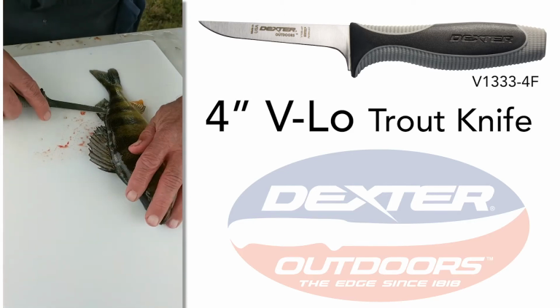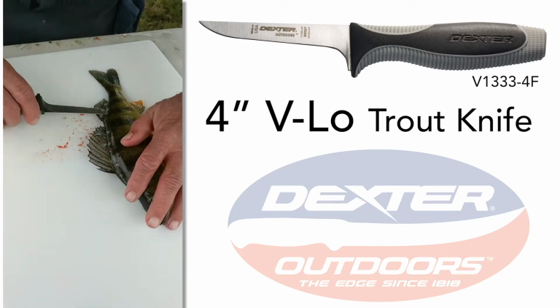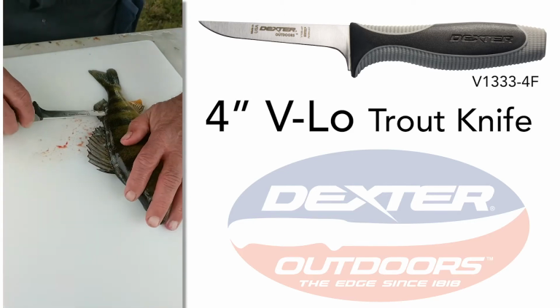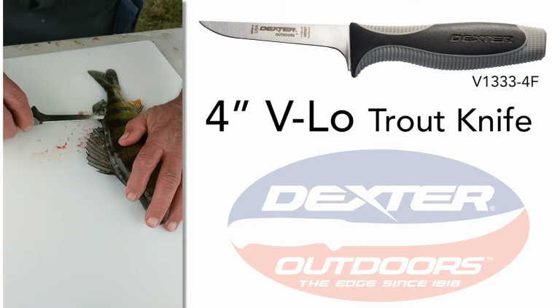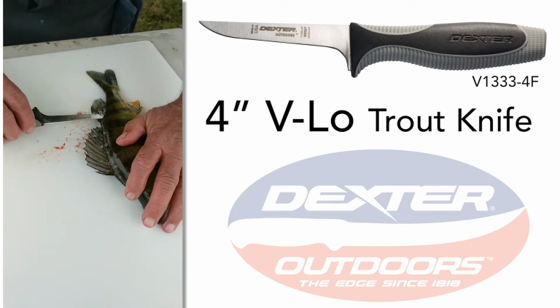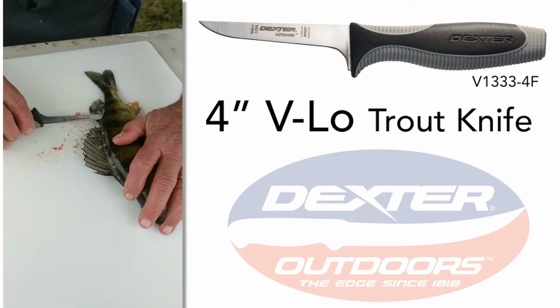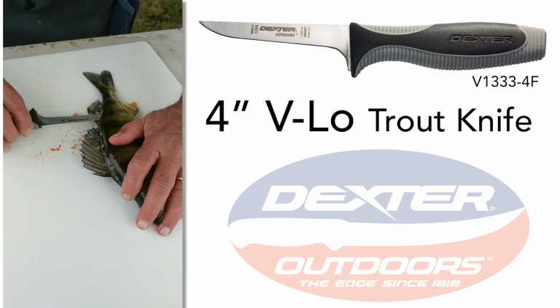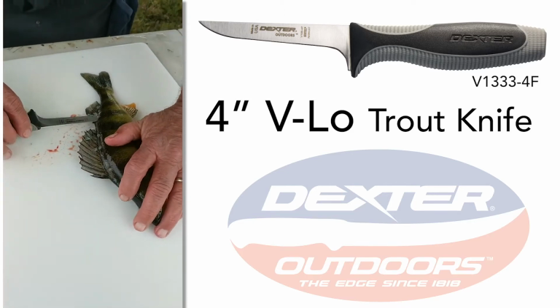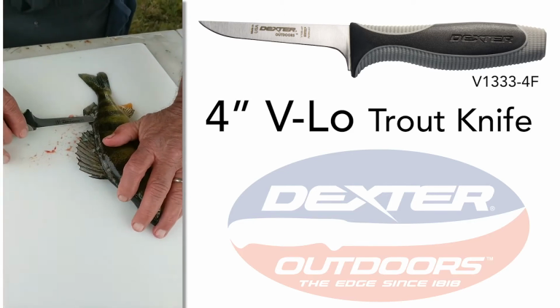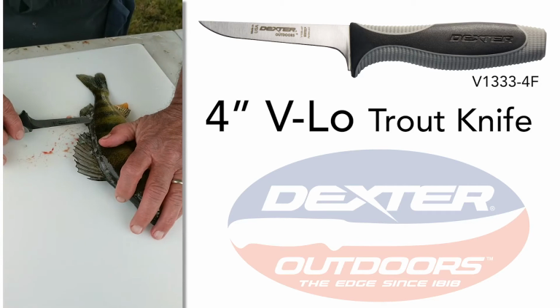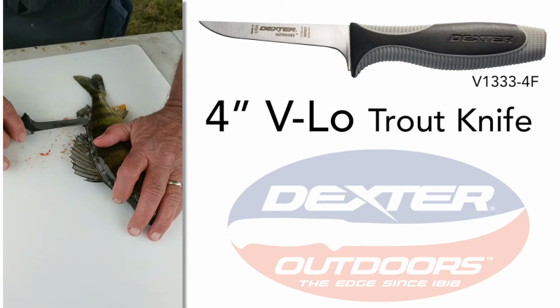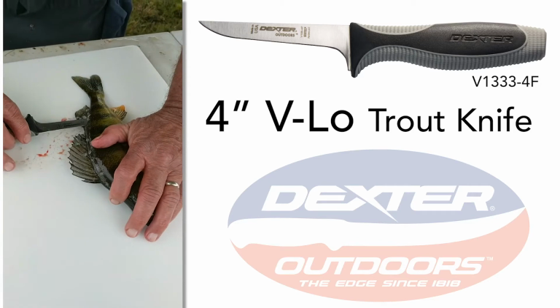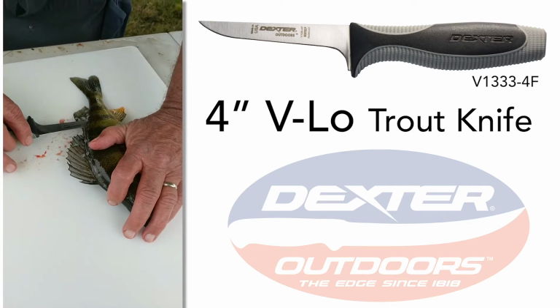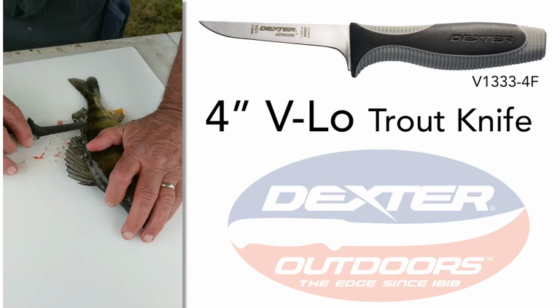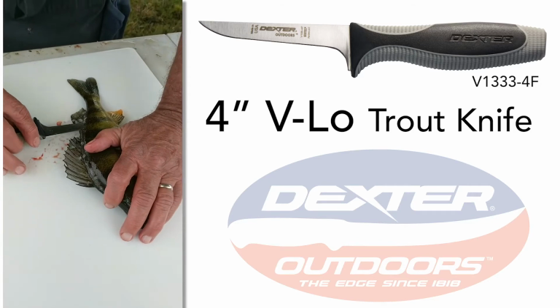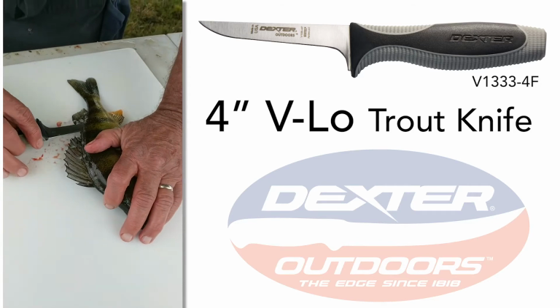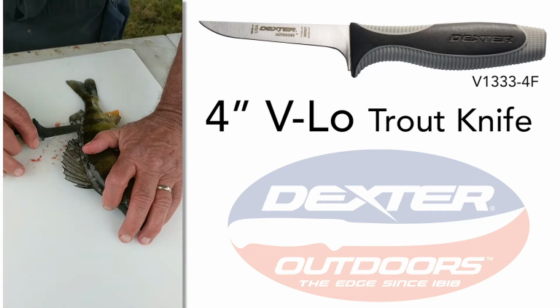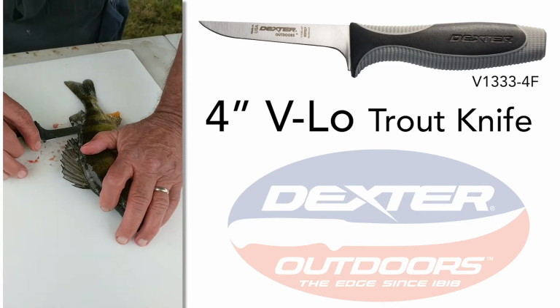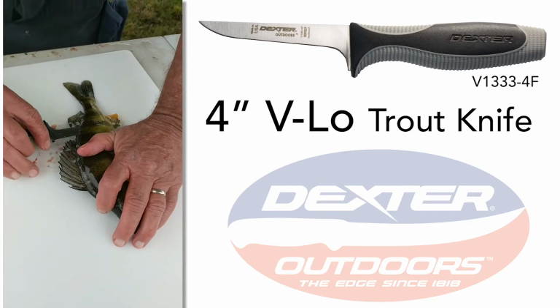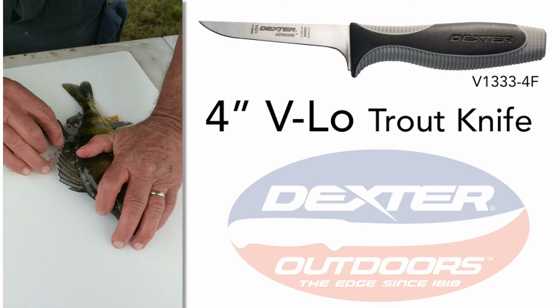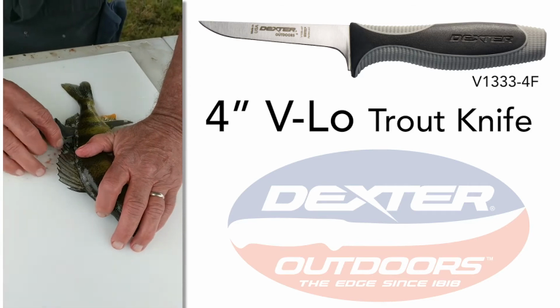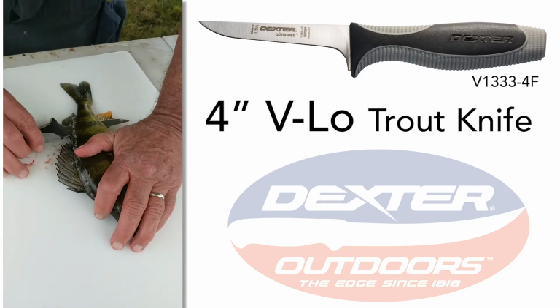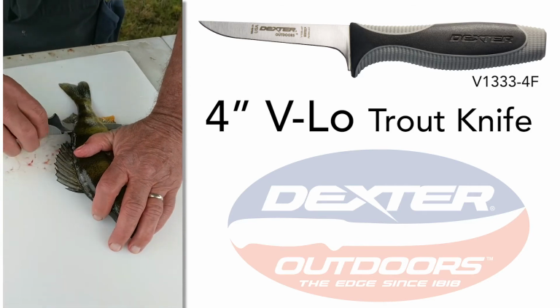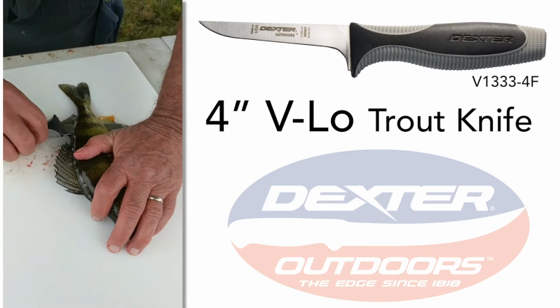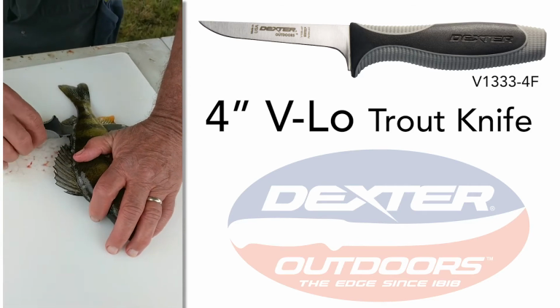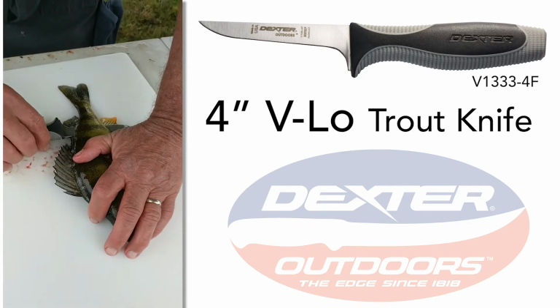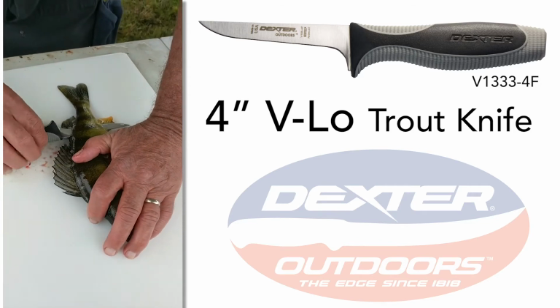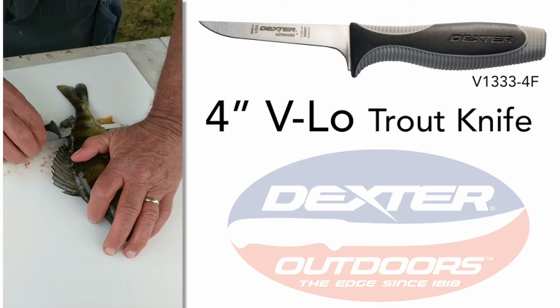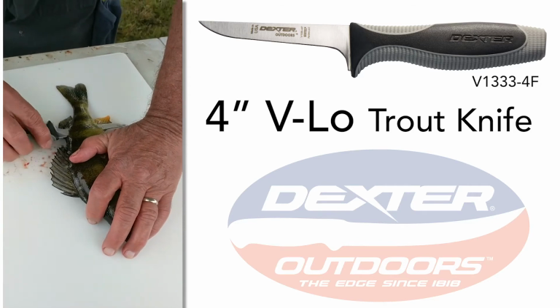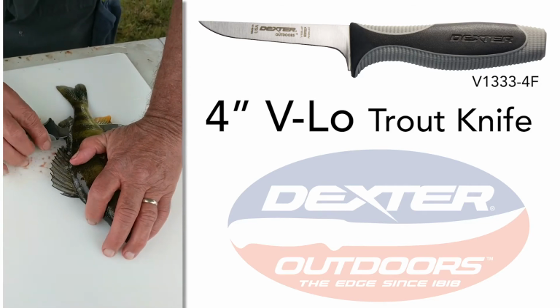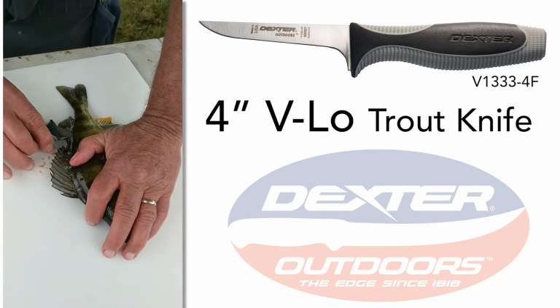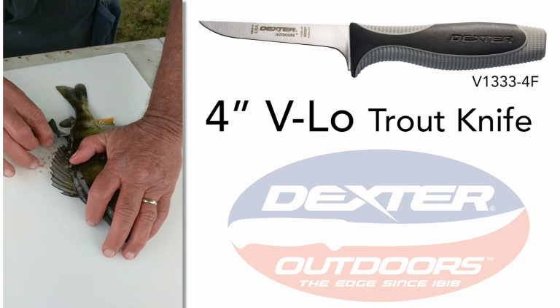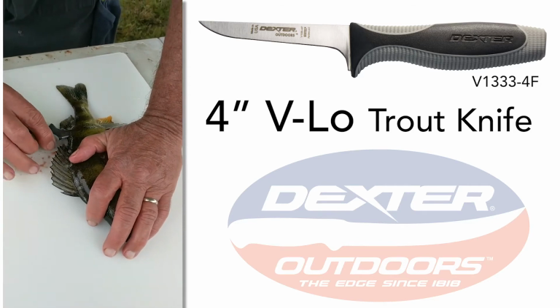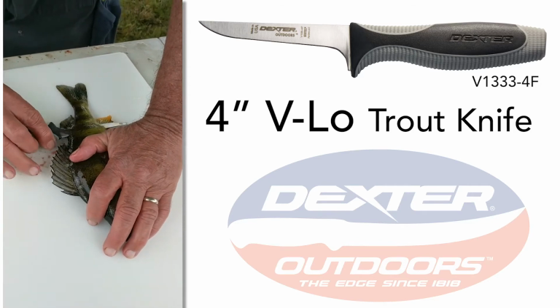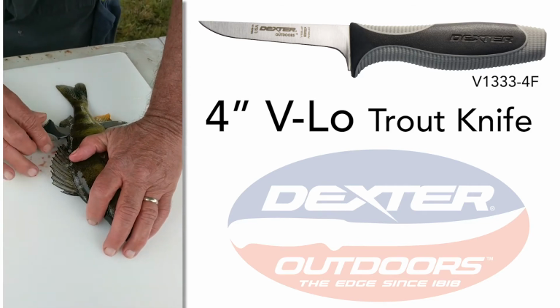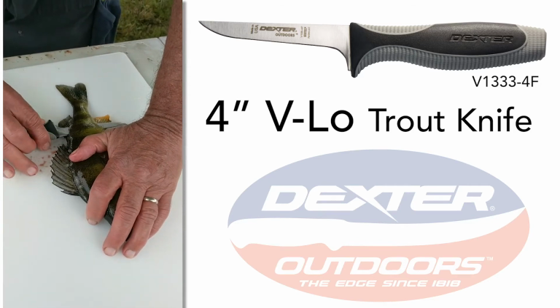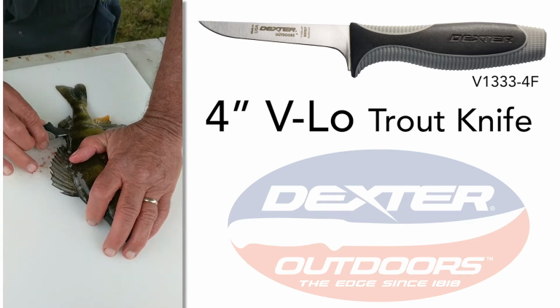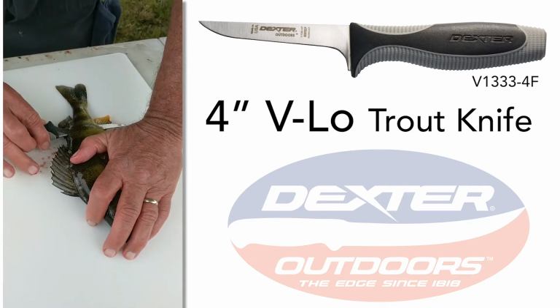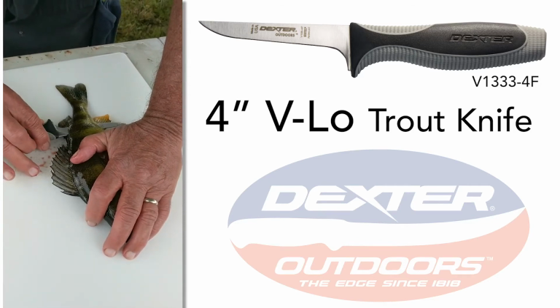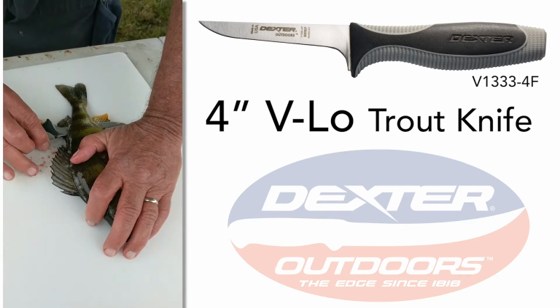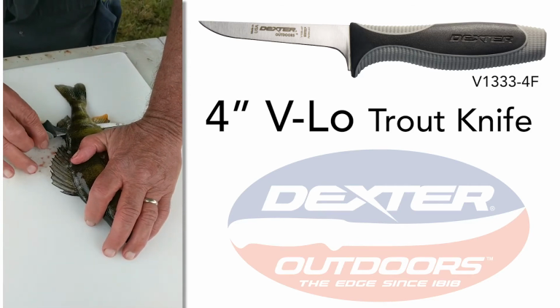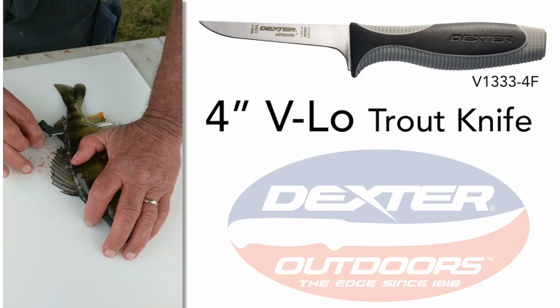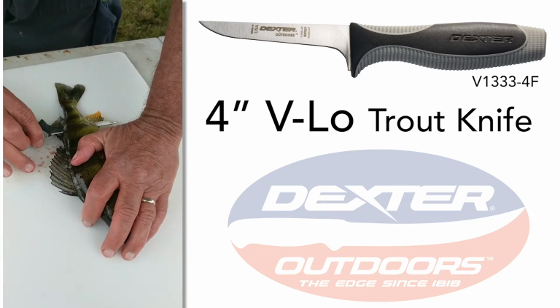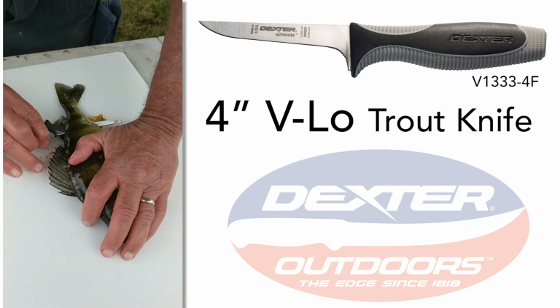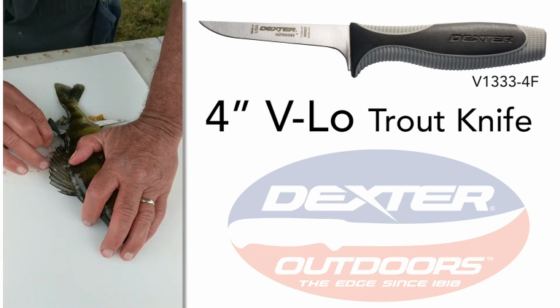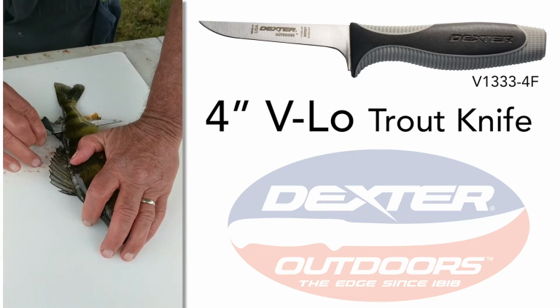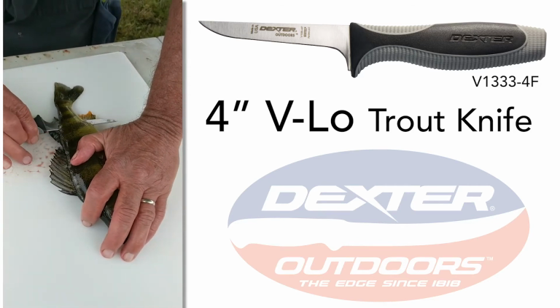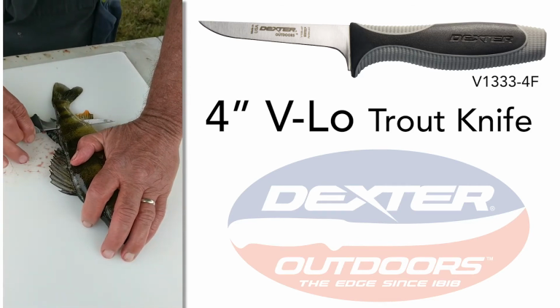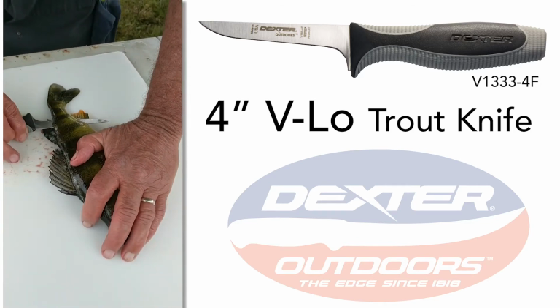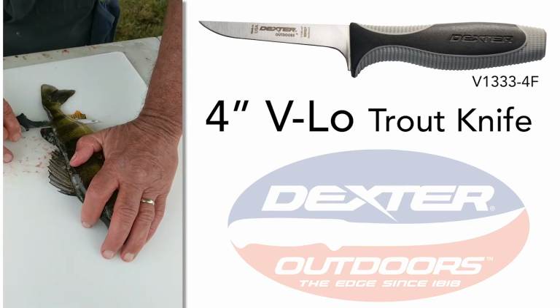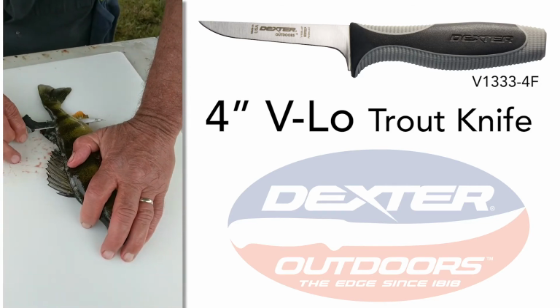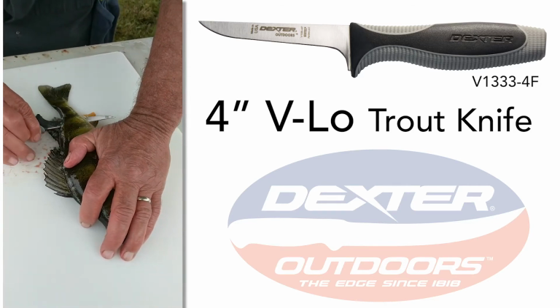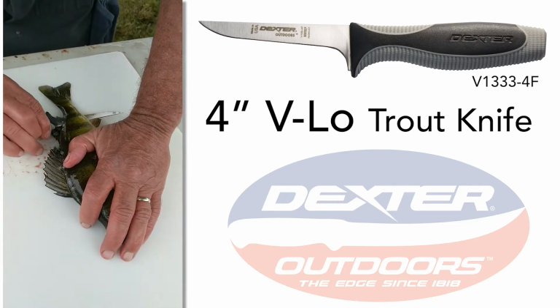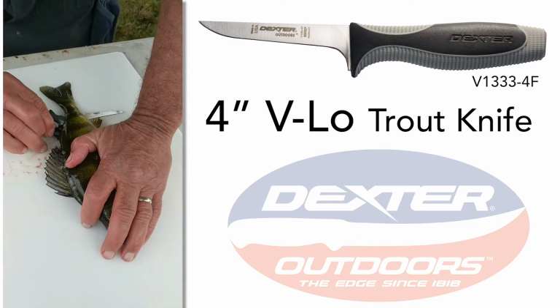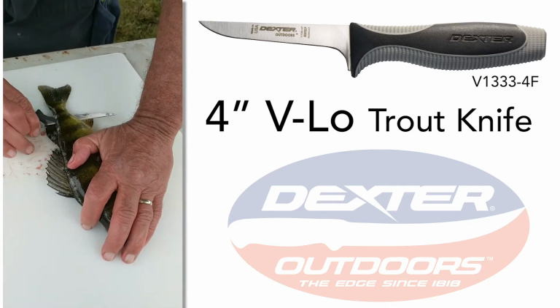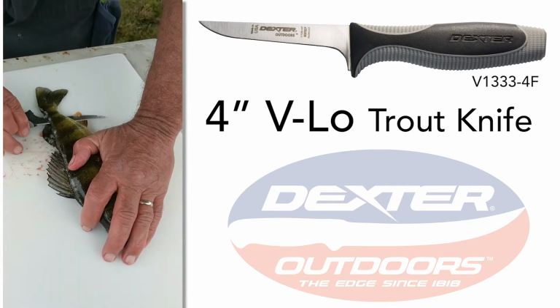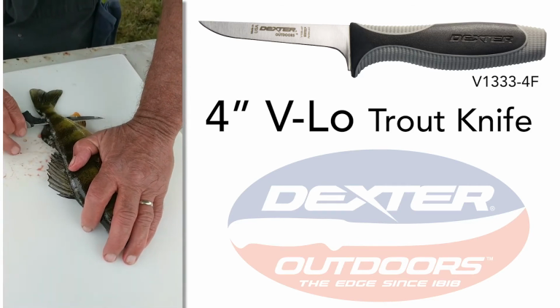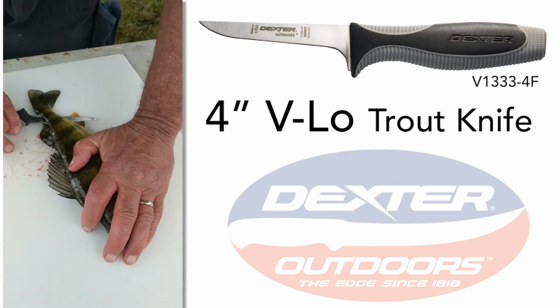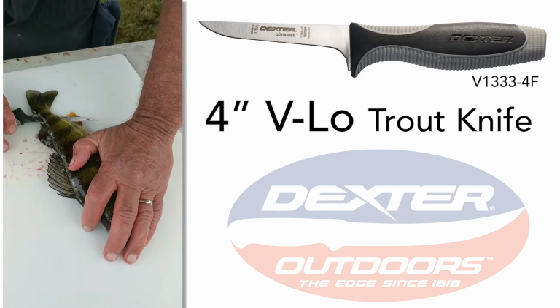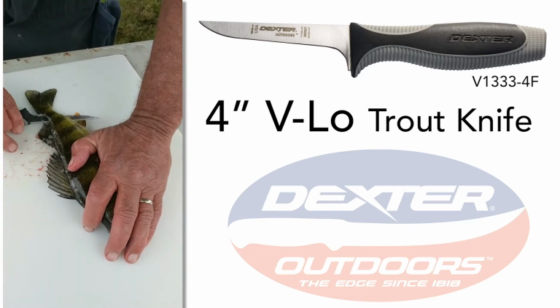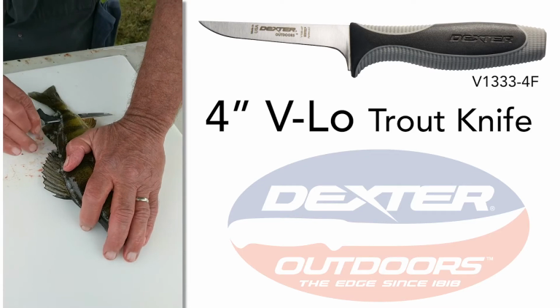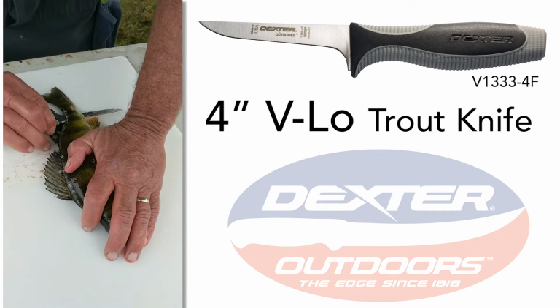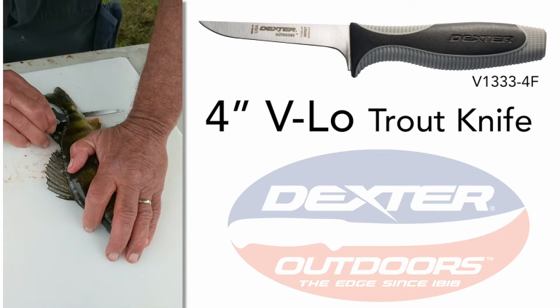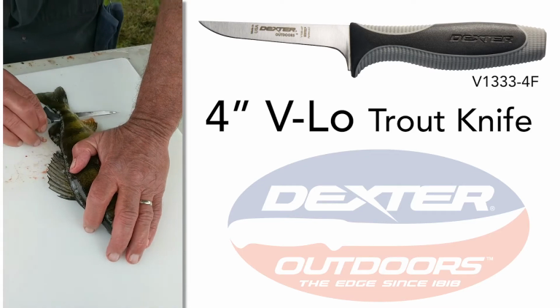Bring the knife right through. And now we can just line it up with the bone, feel the bone, and take that fillet right off.